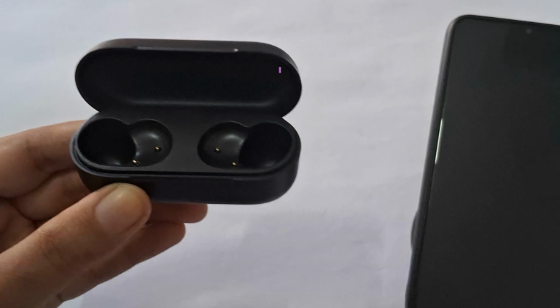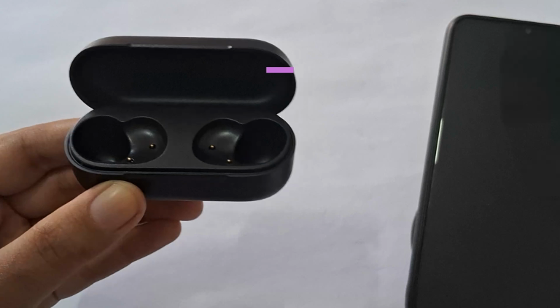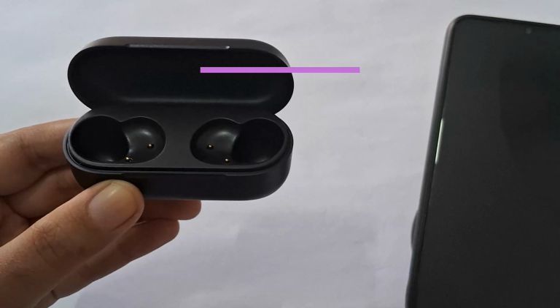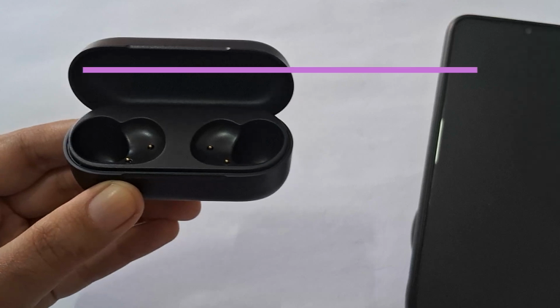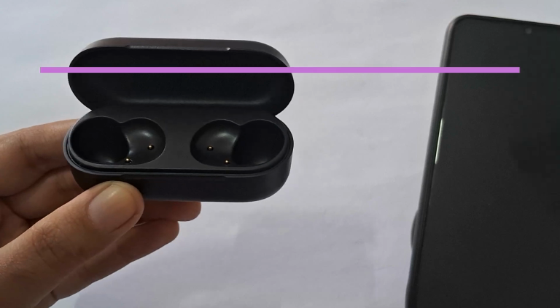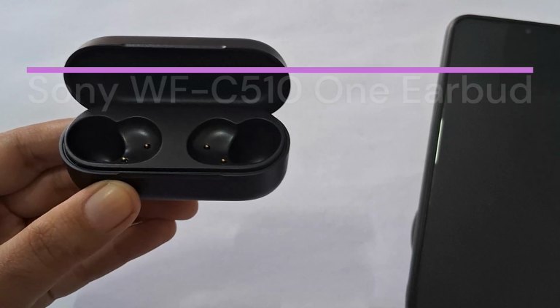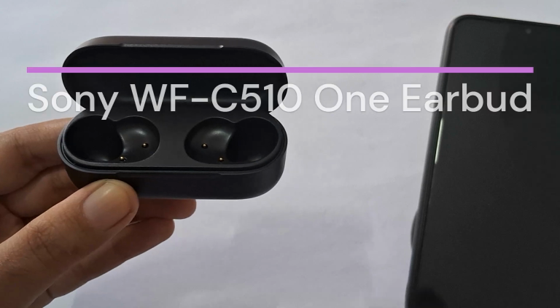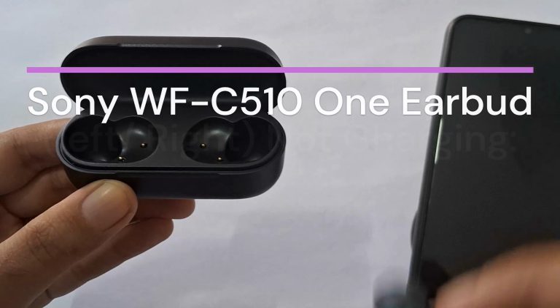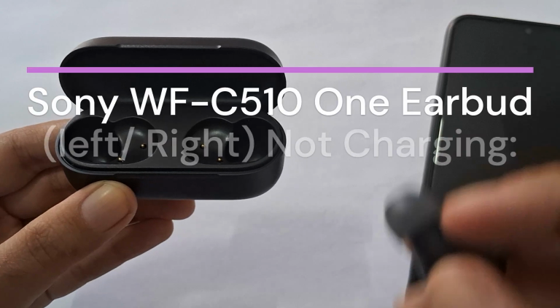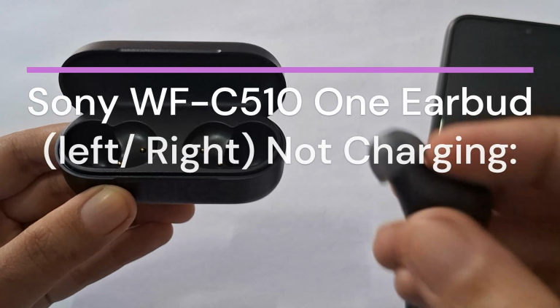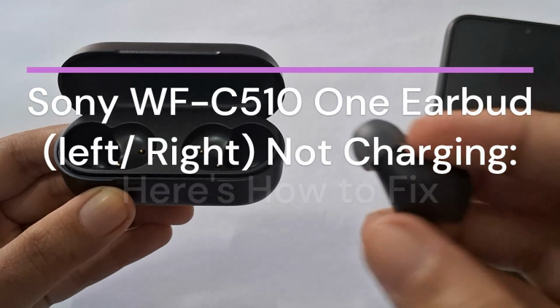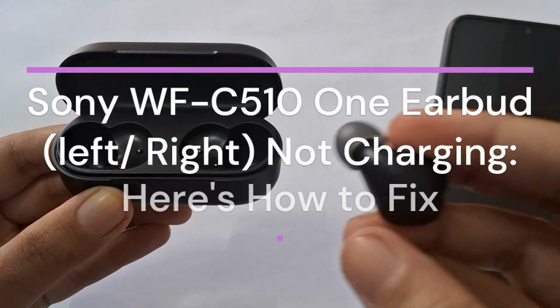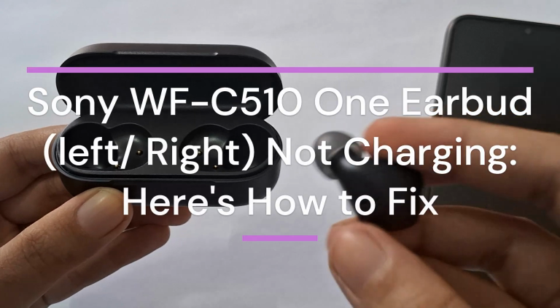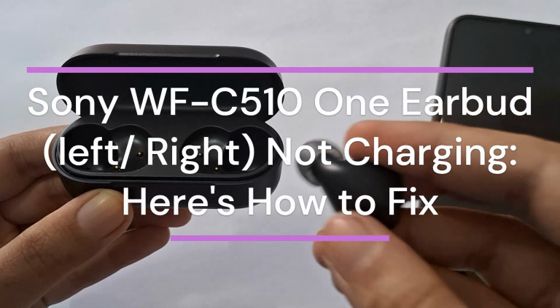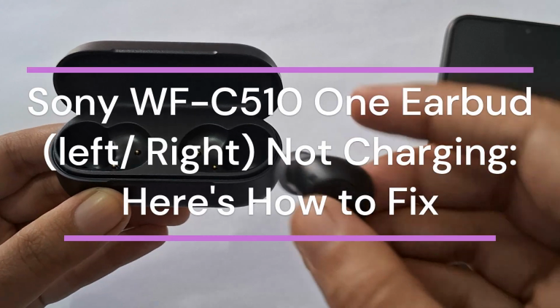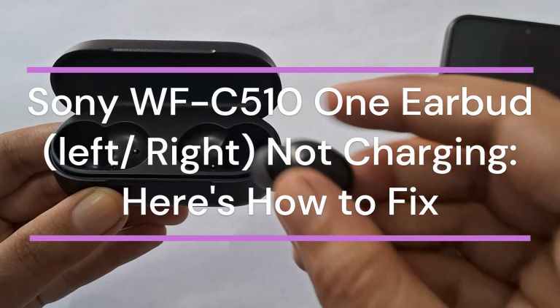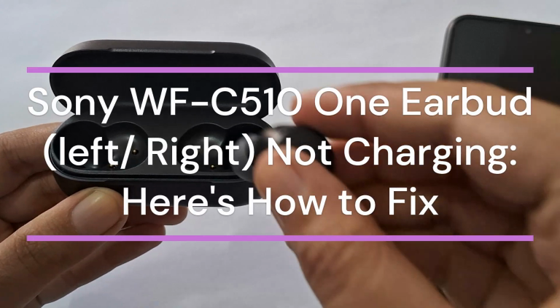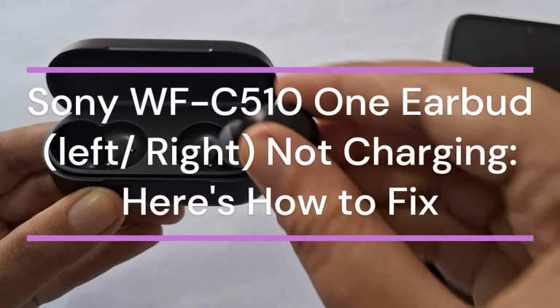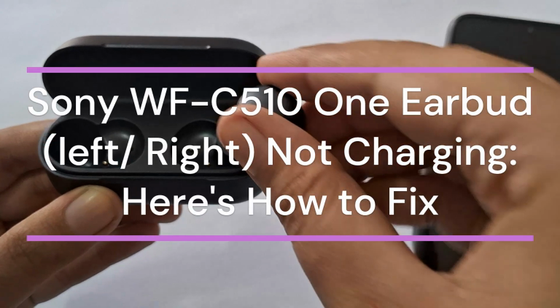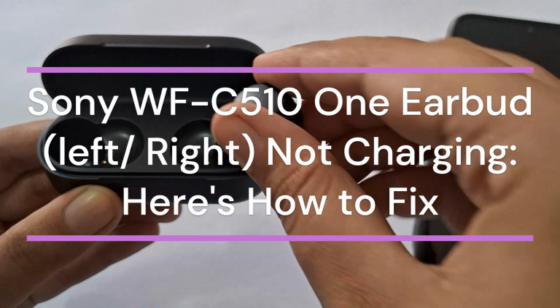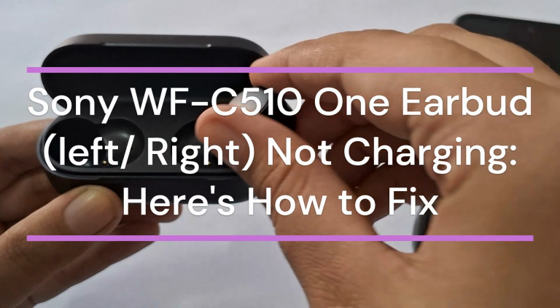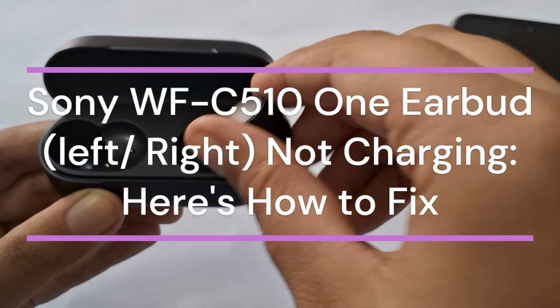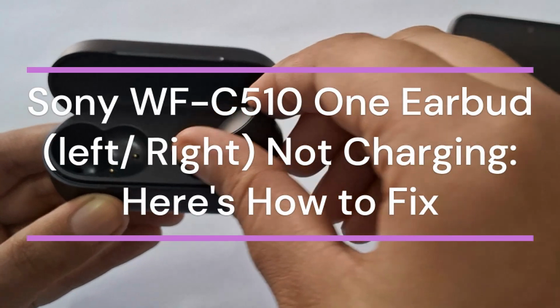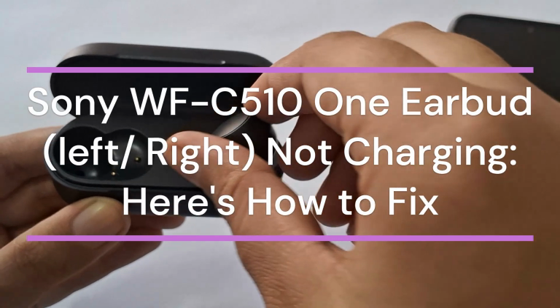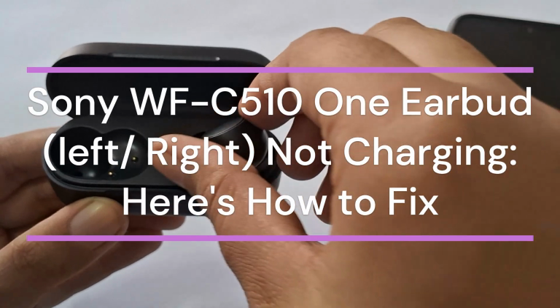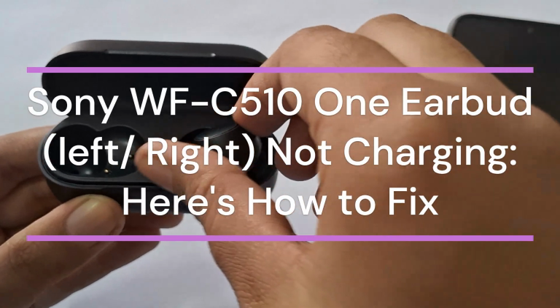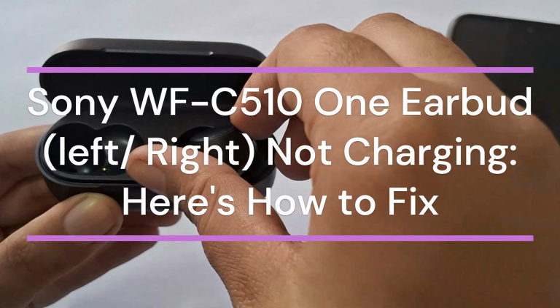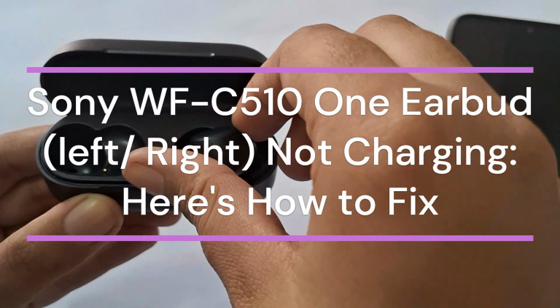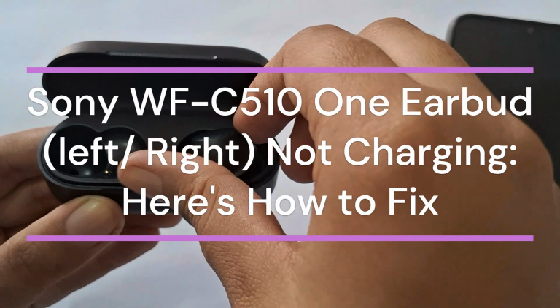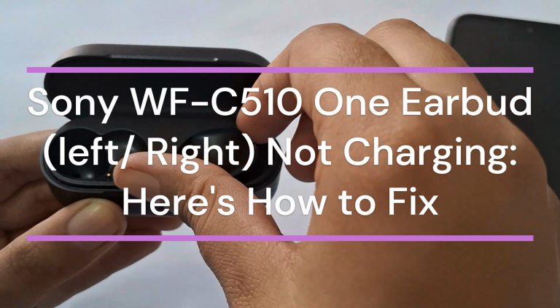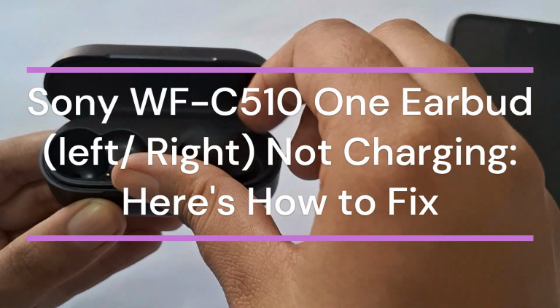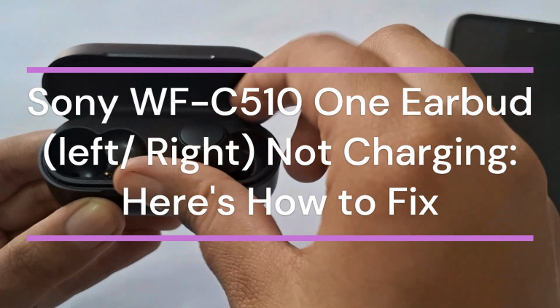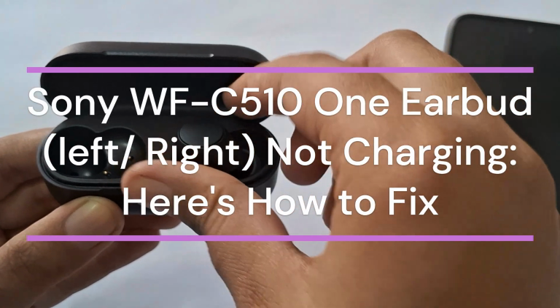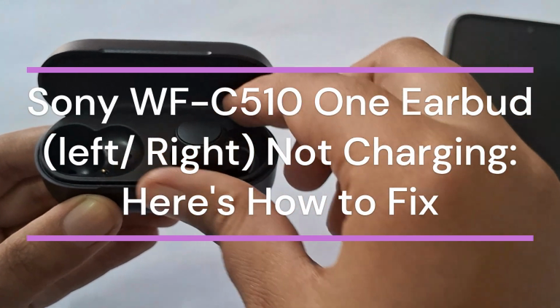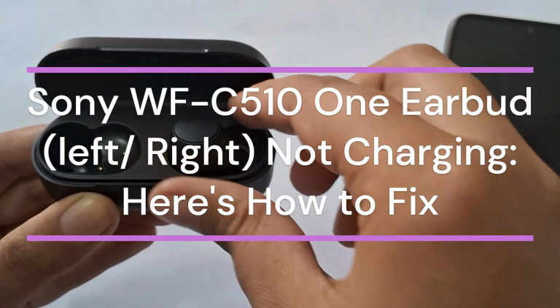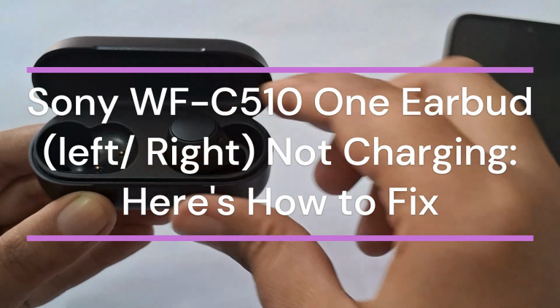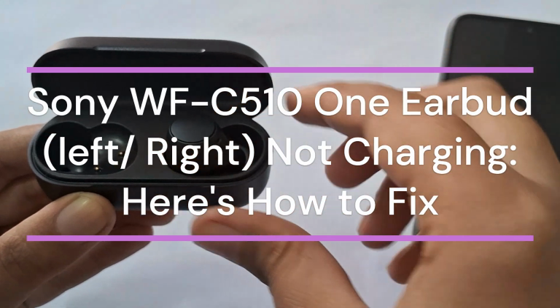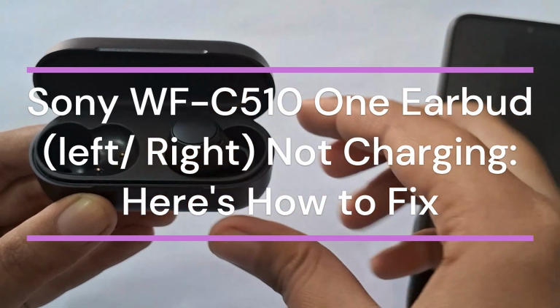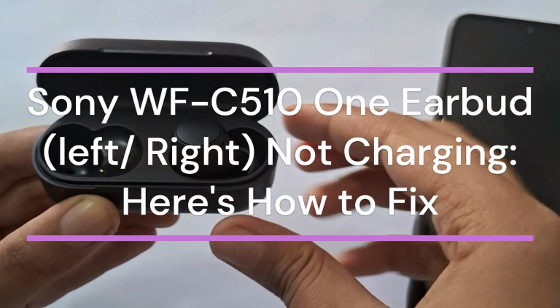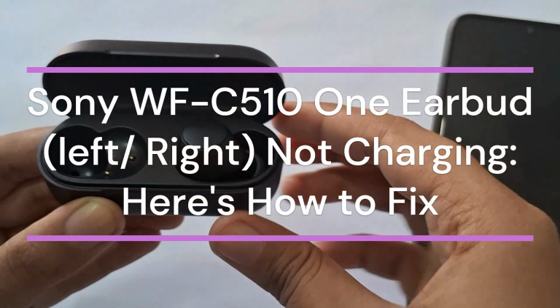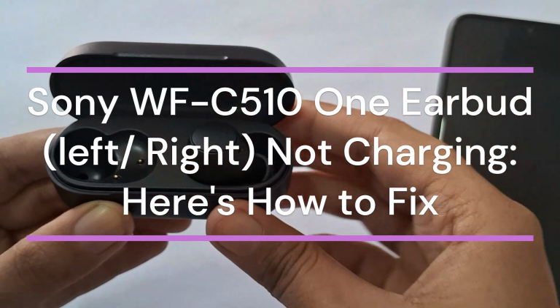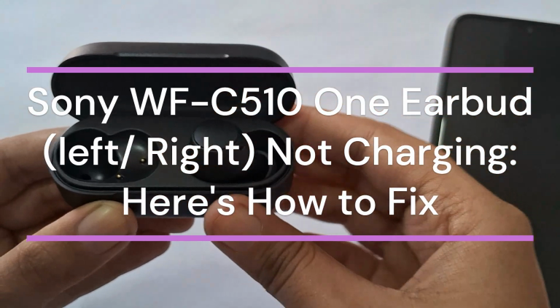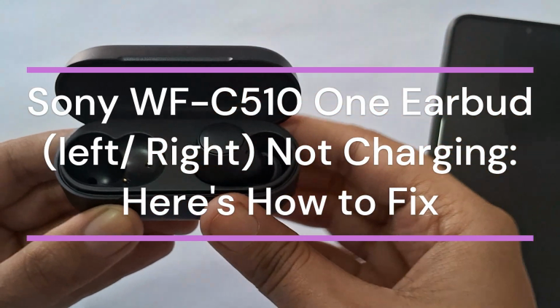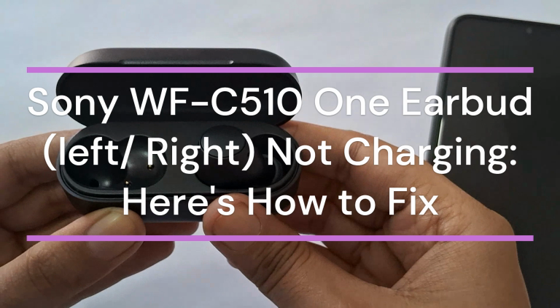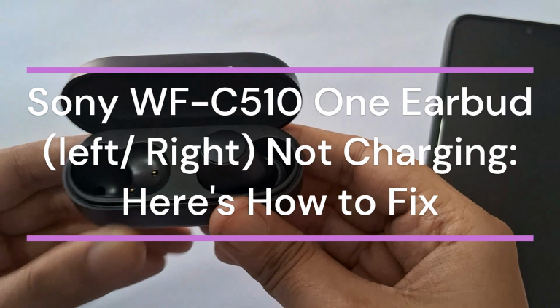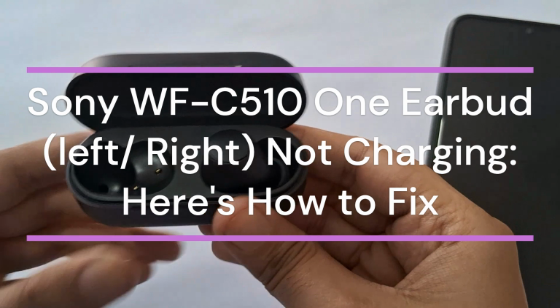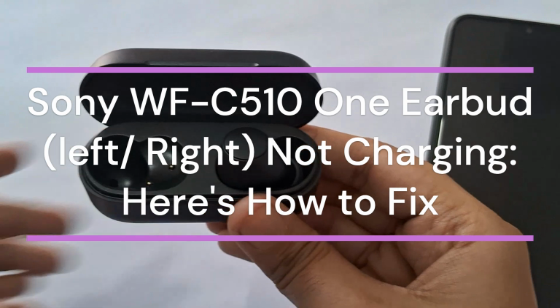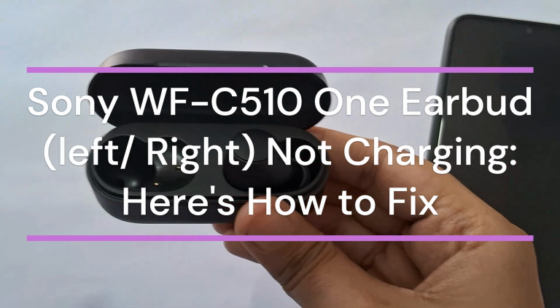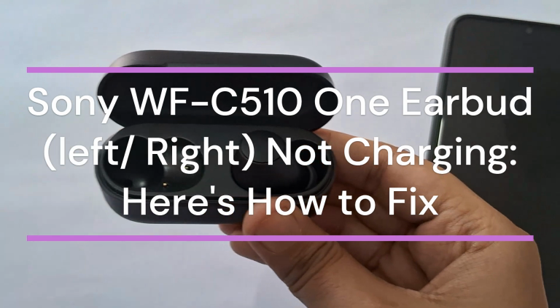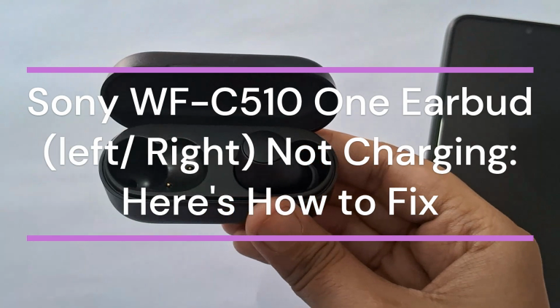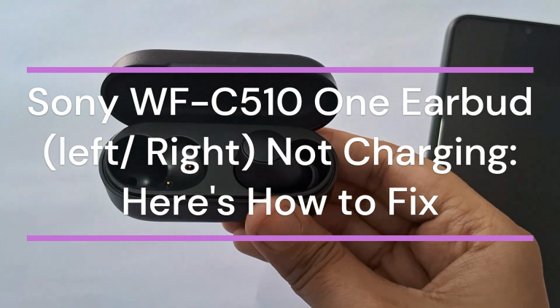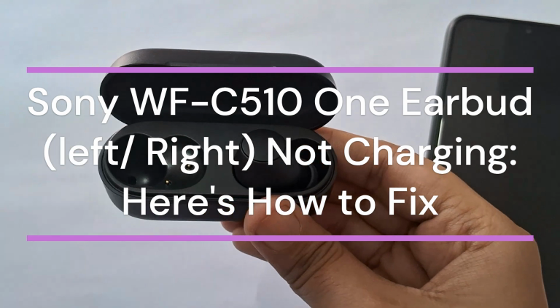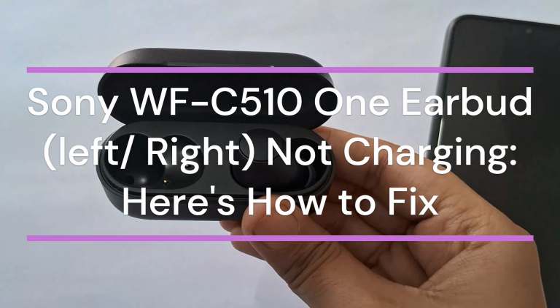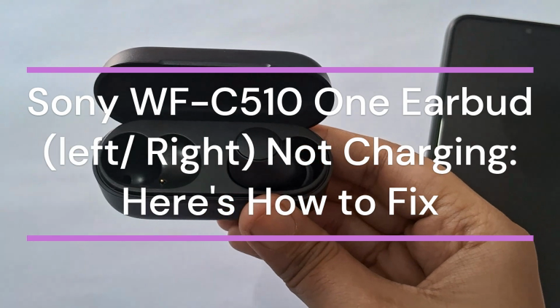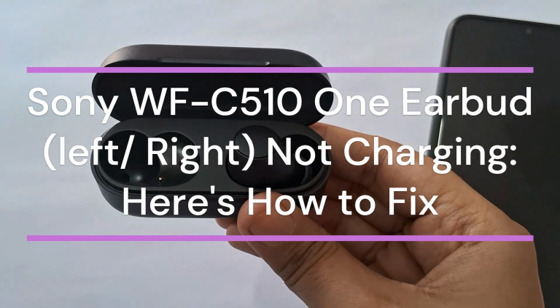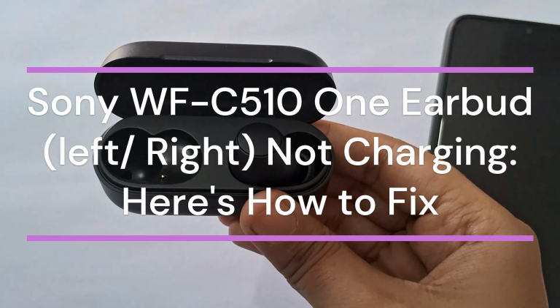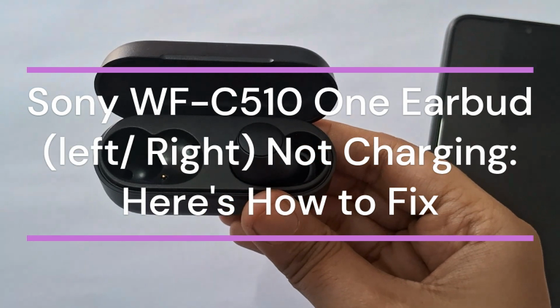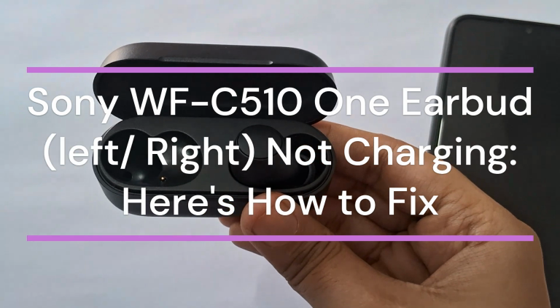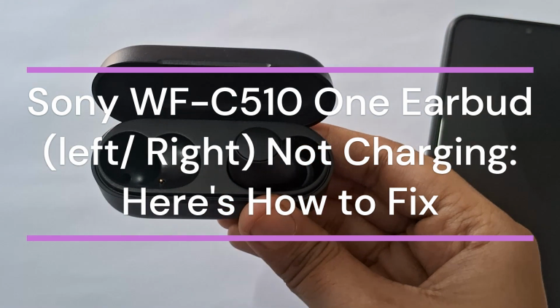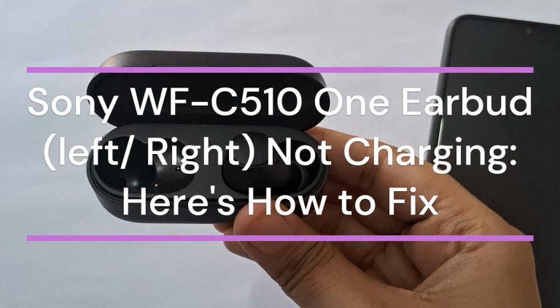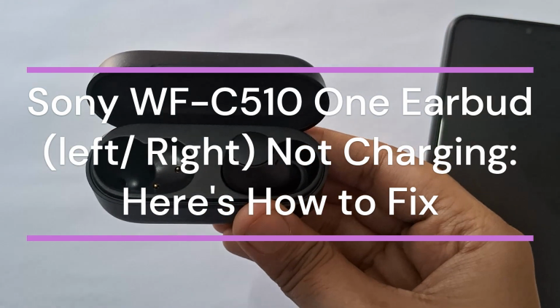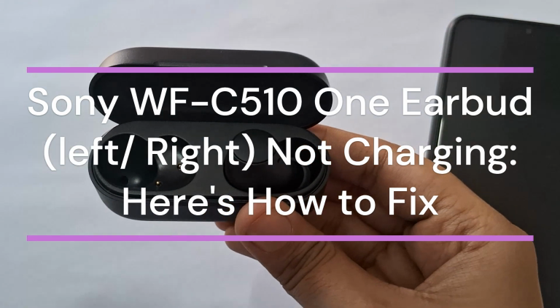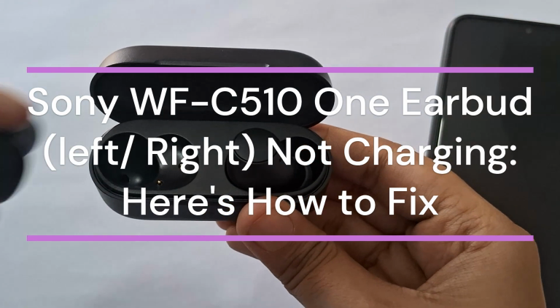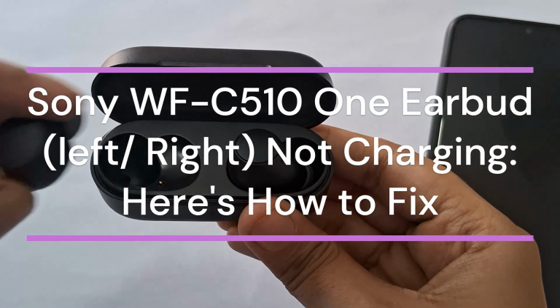Hi everyone. In today's video we will see how to fix Sony WF-C510 one earbud not charging.